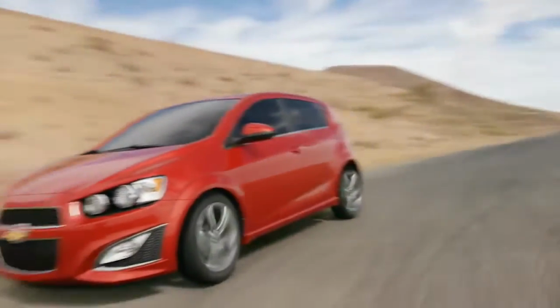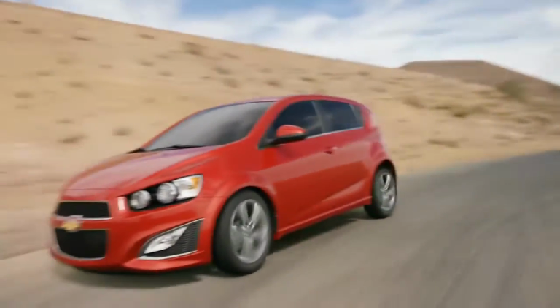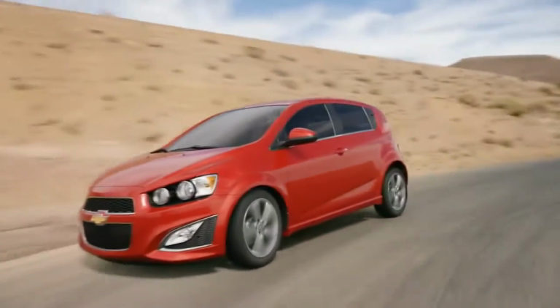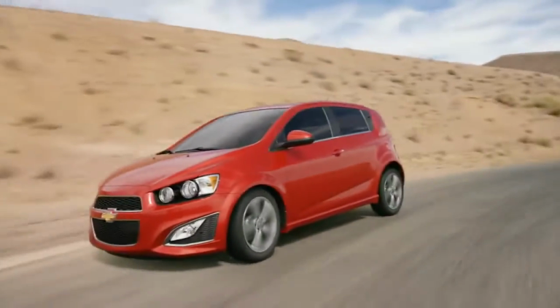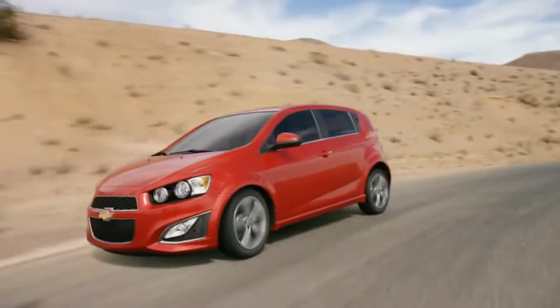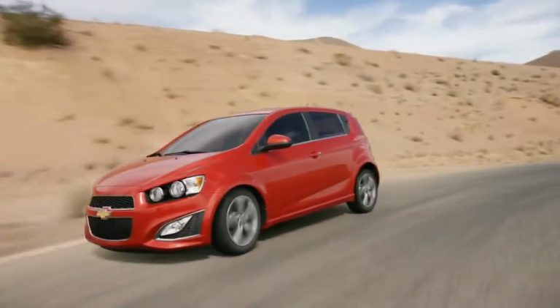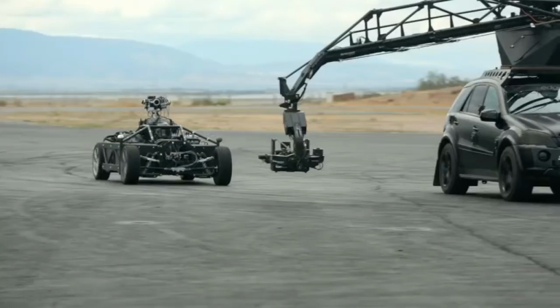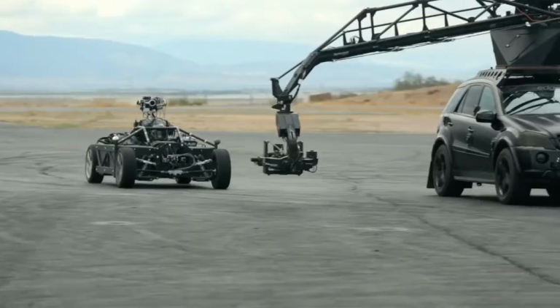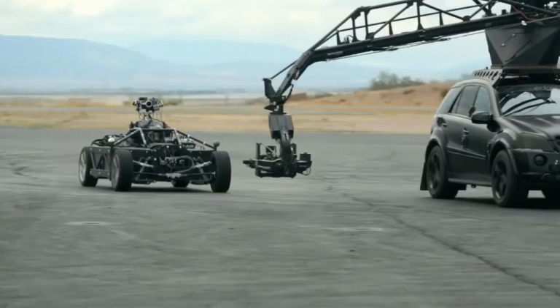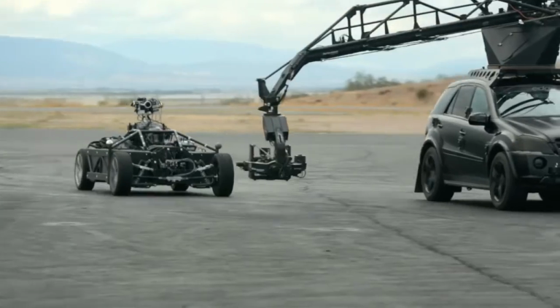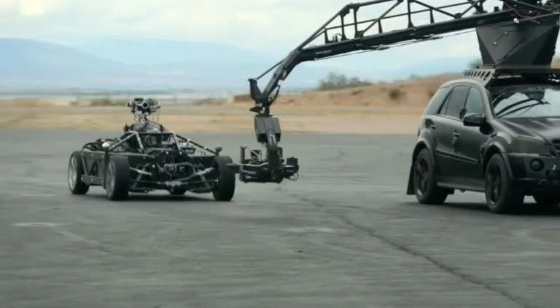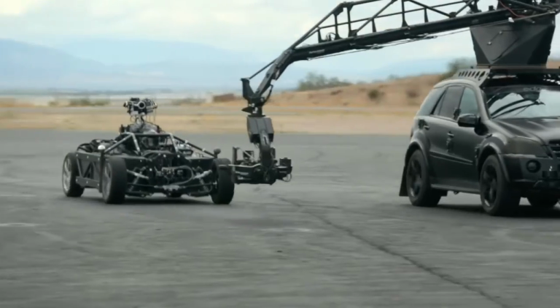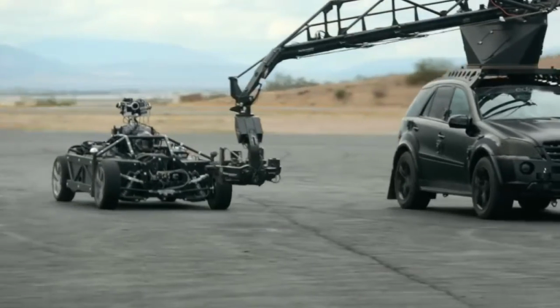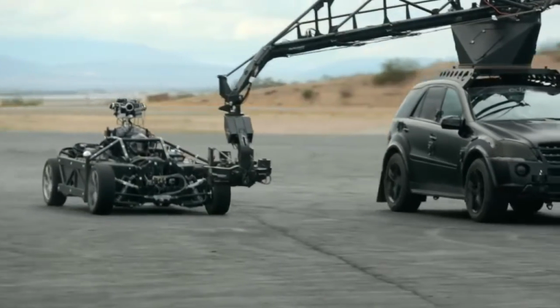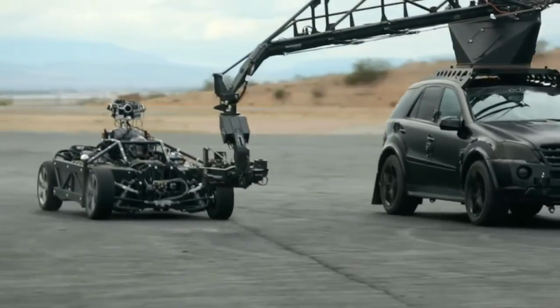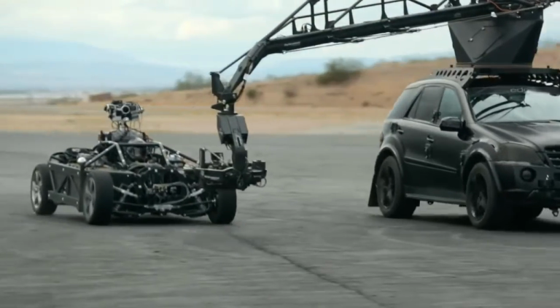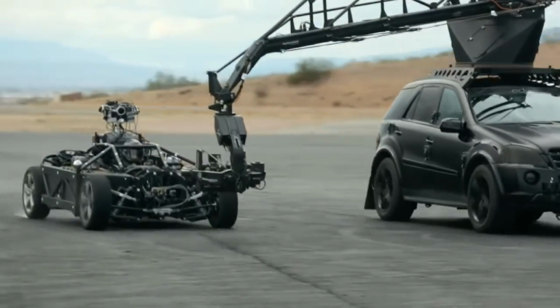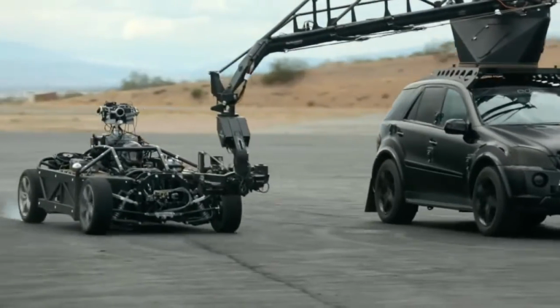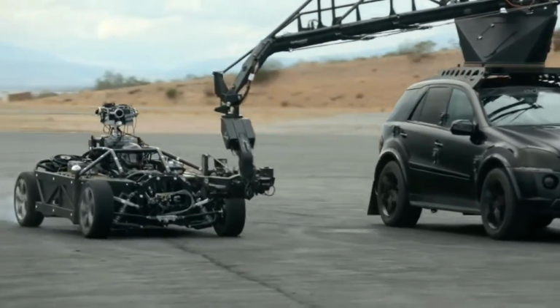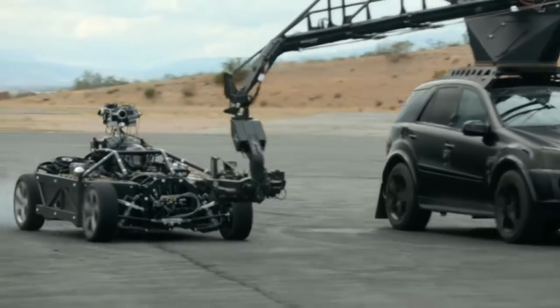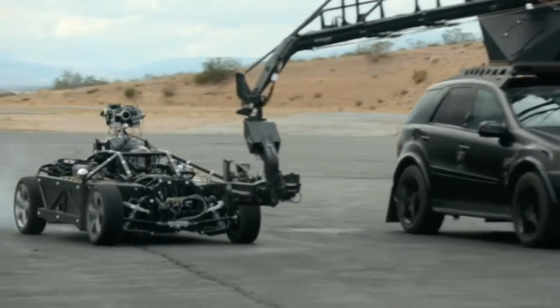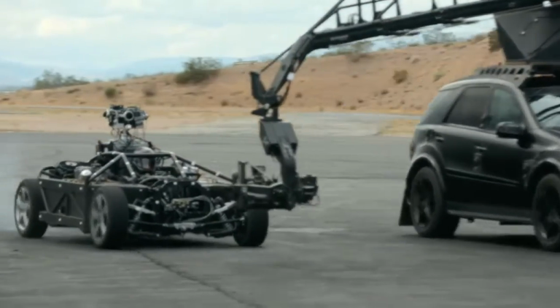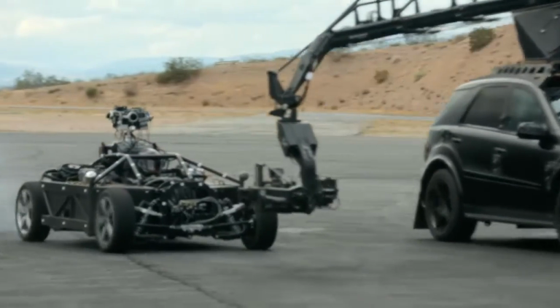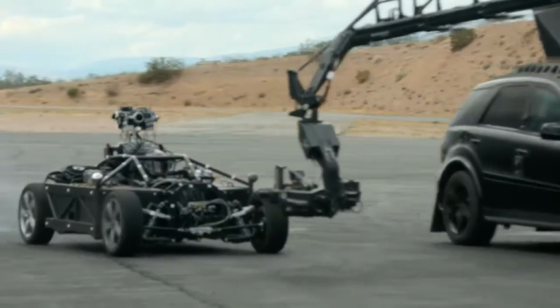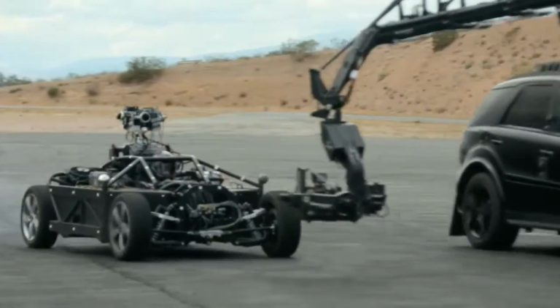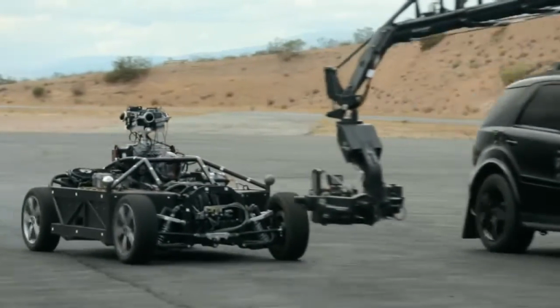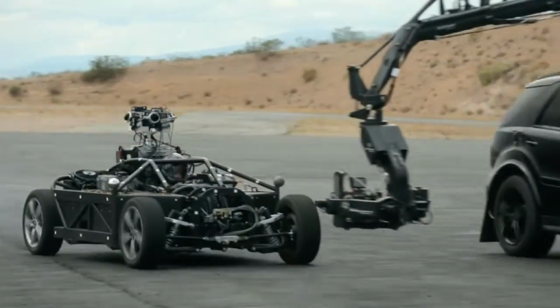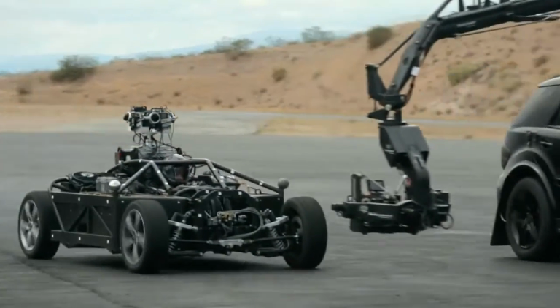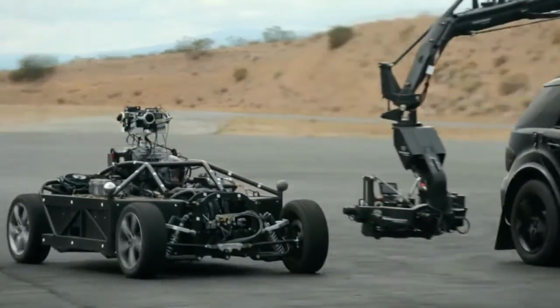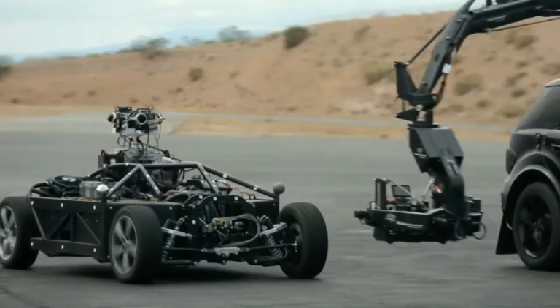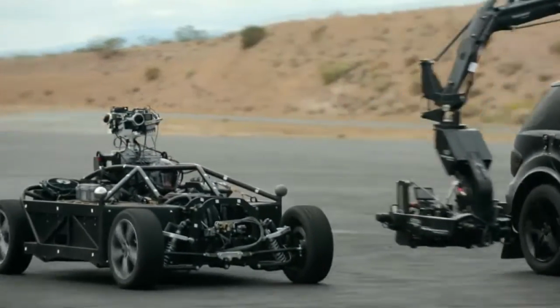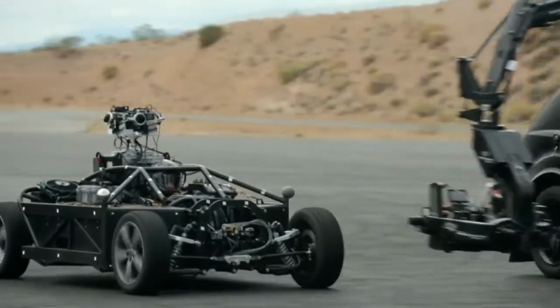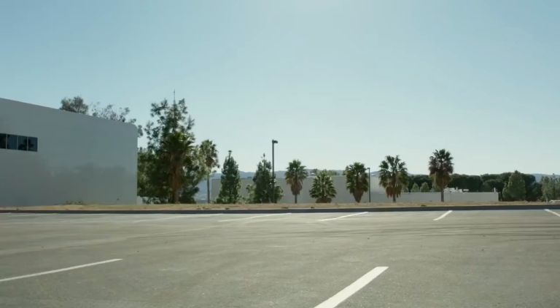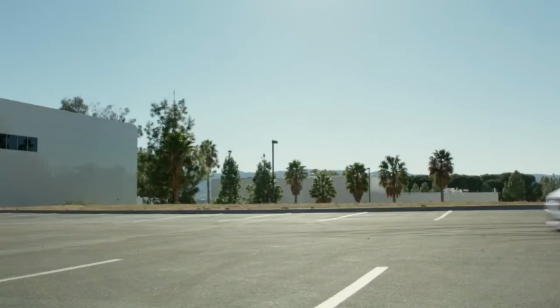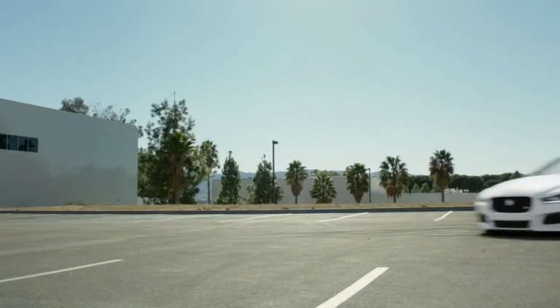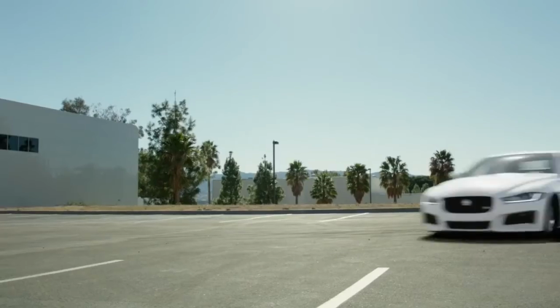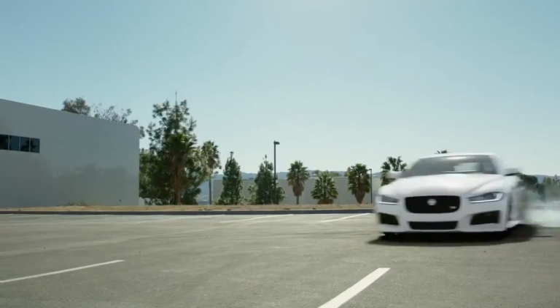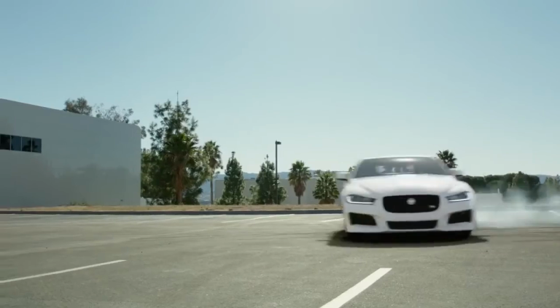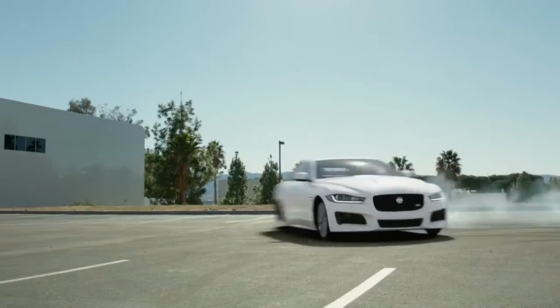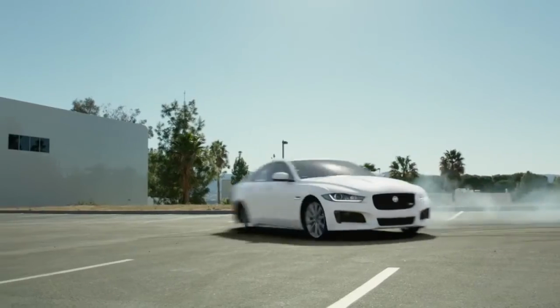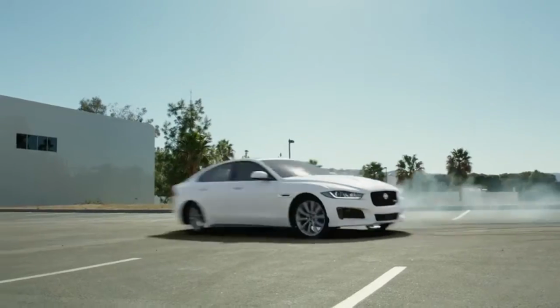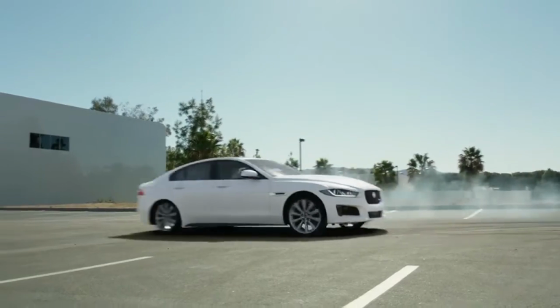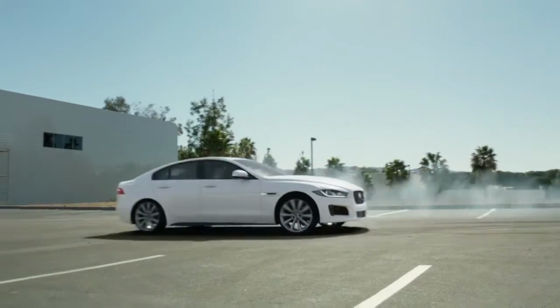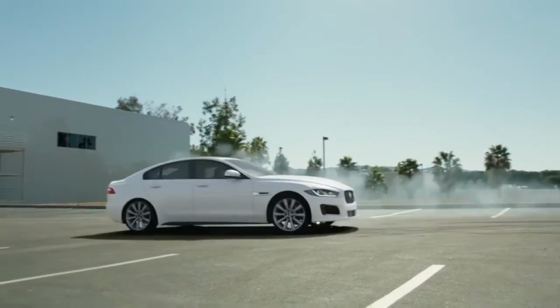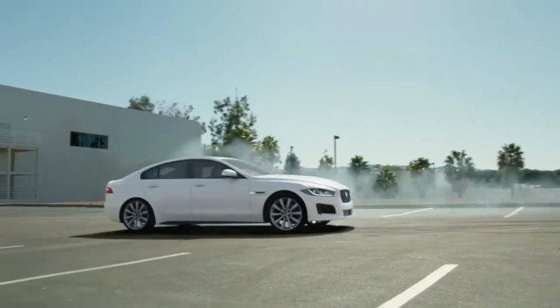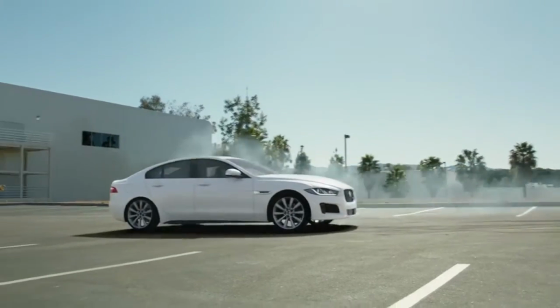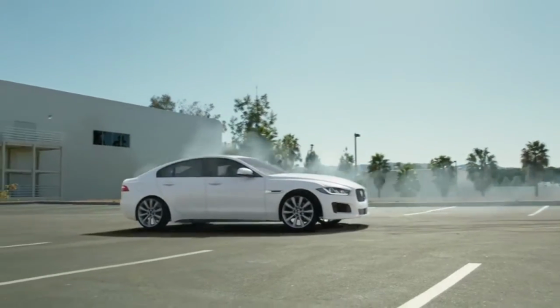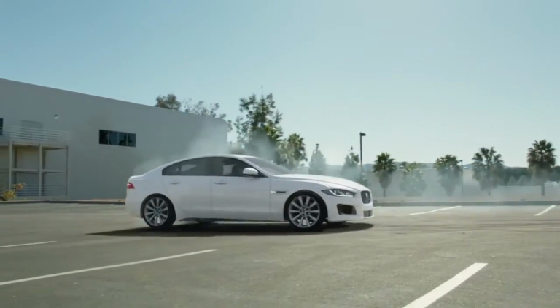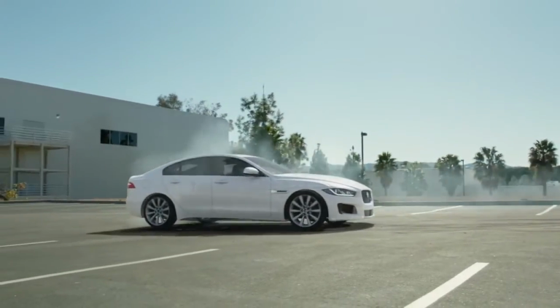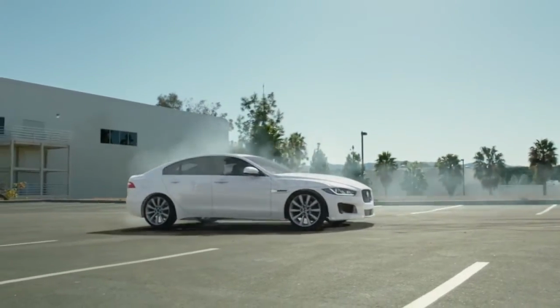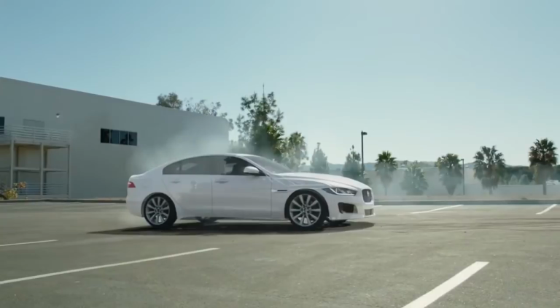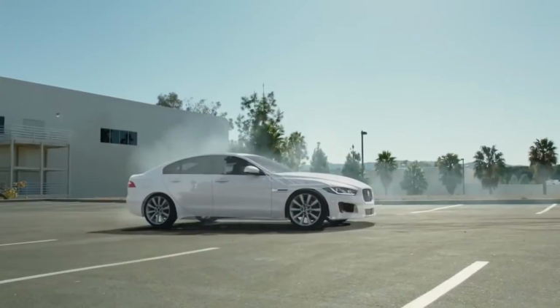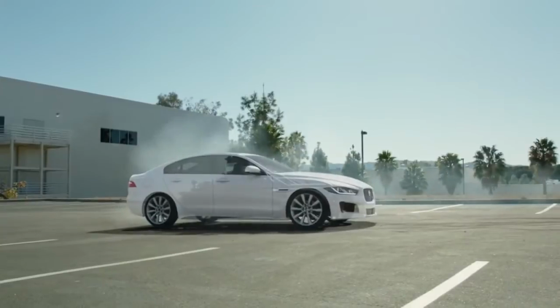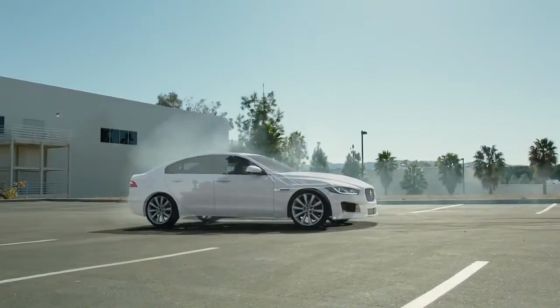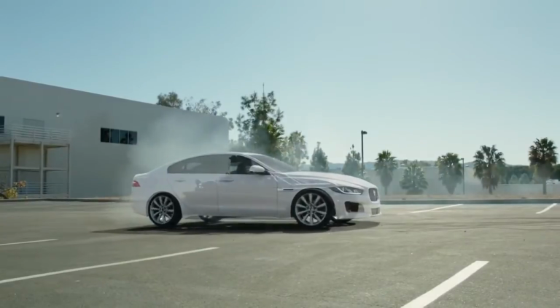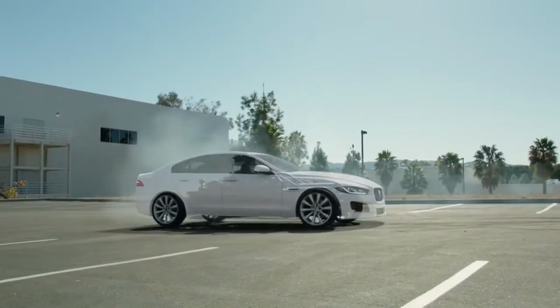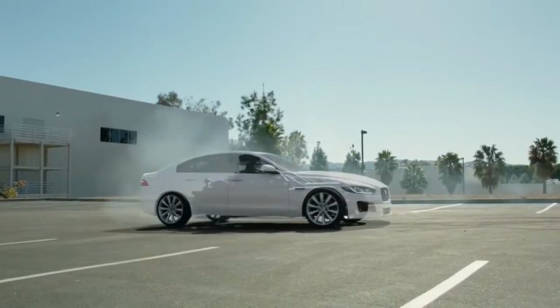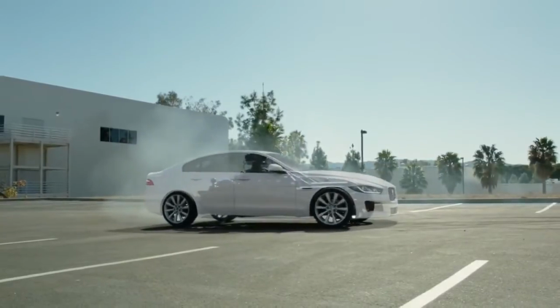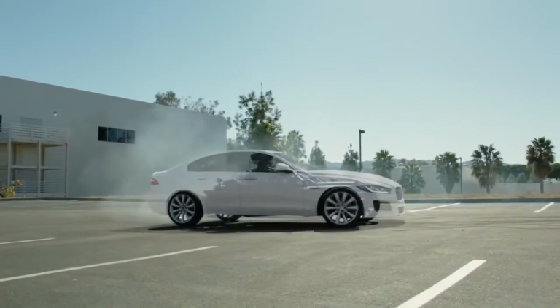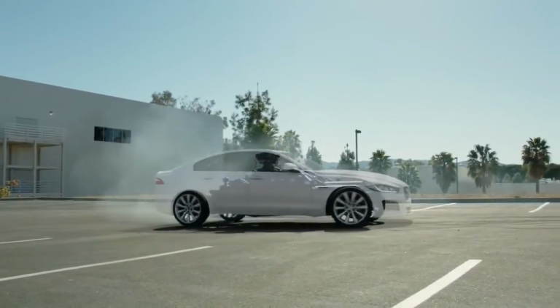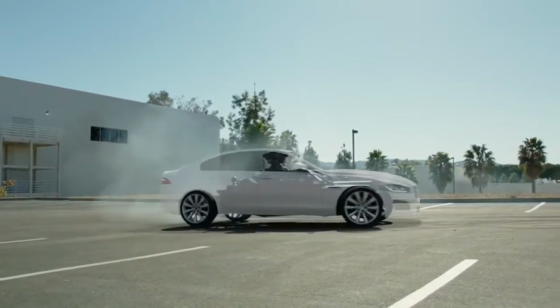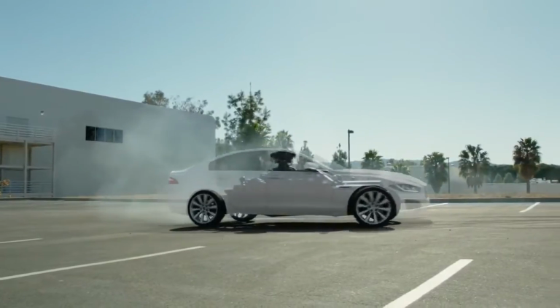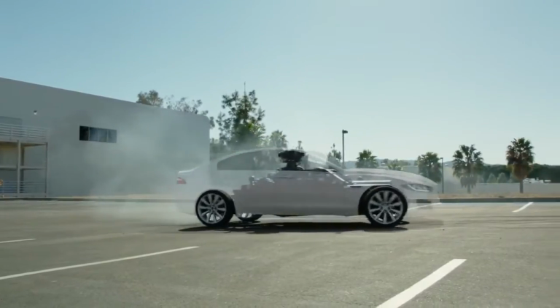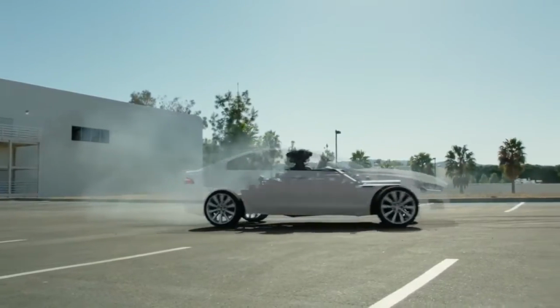The Blackbird allows filmmakers to shoot a real vehicle on location, capturing all physical realities including contact with the road and ground shadows.